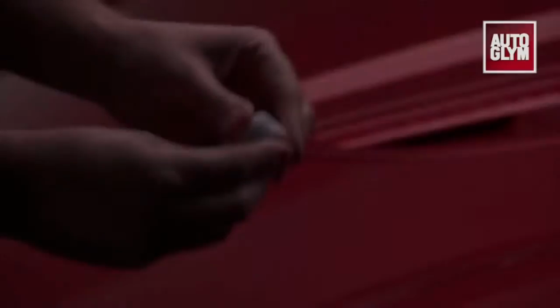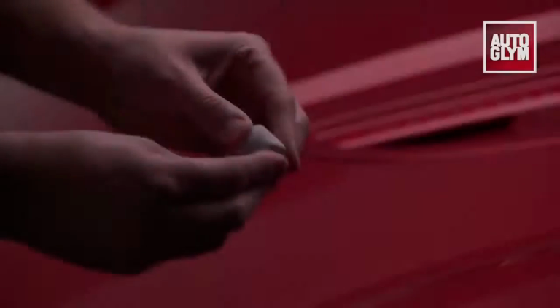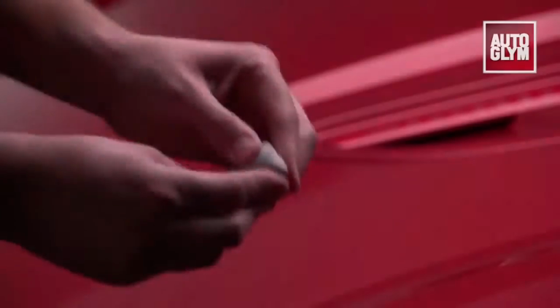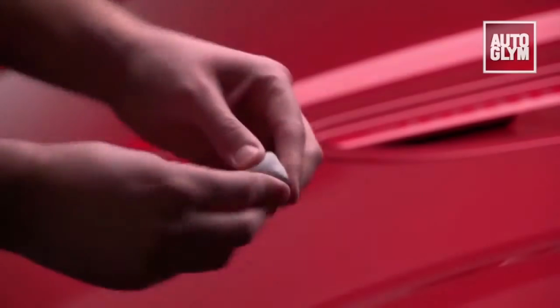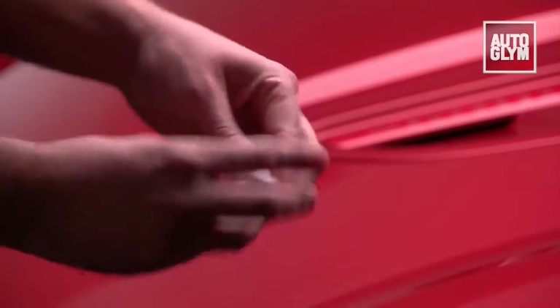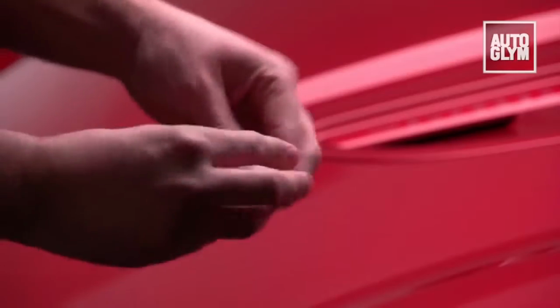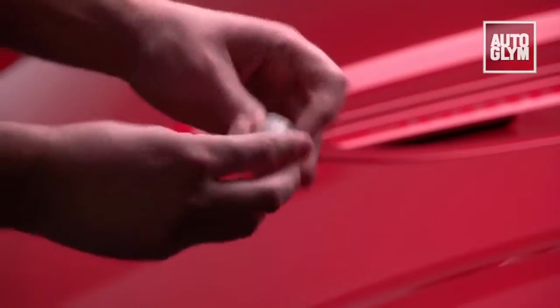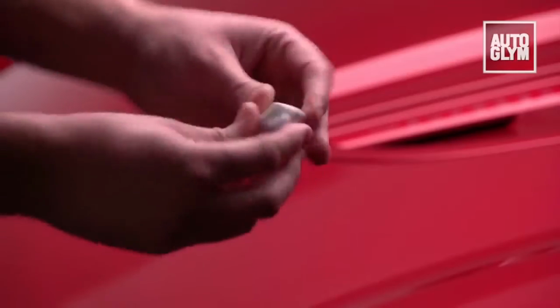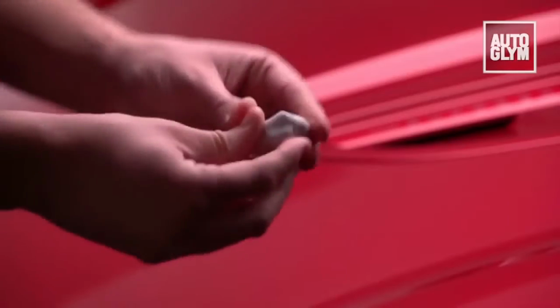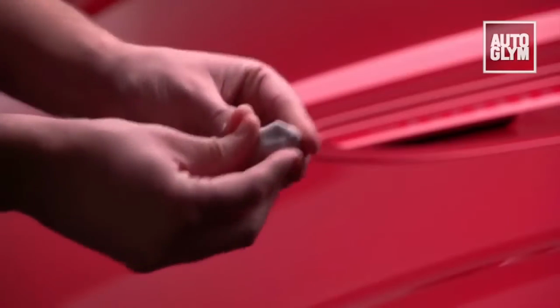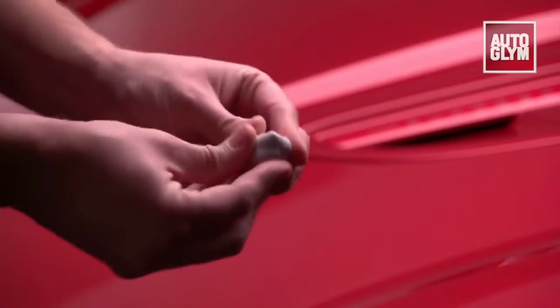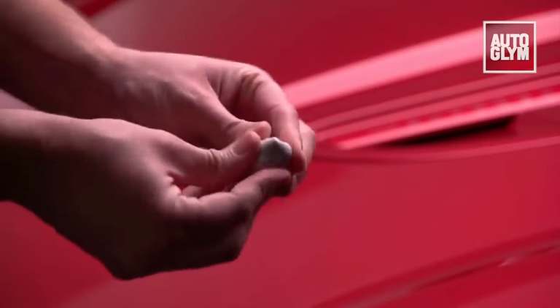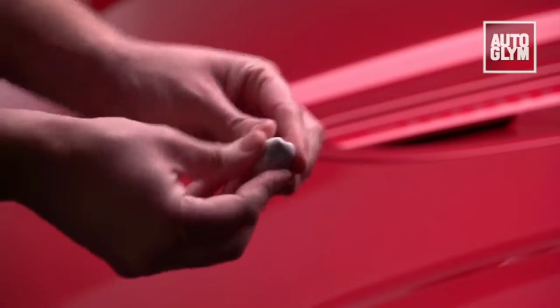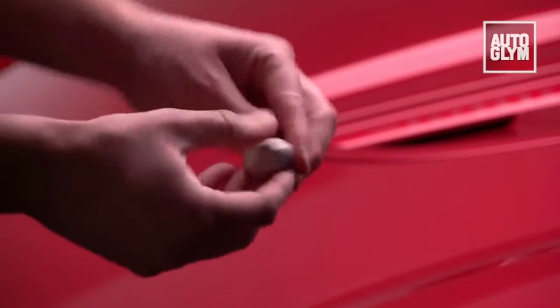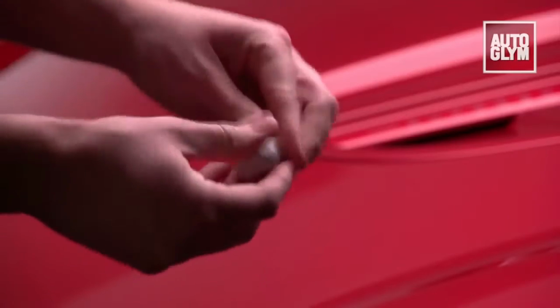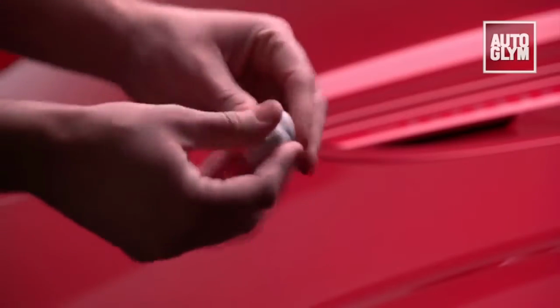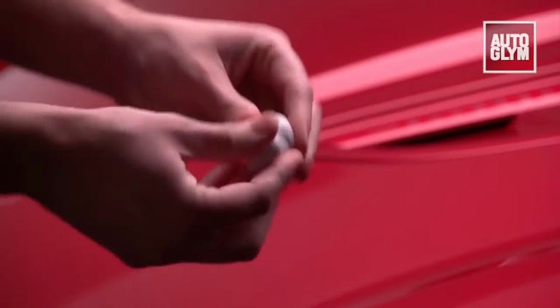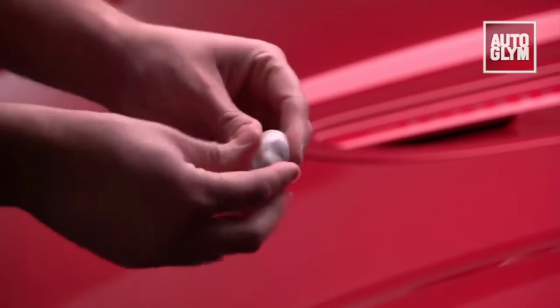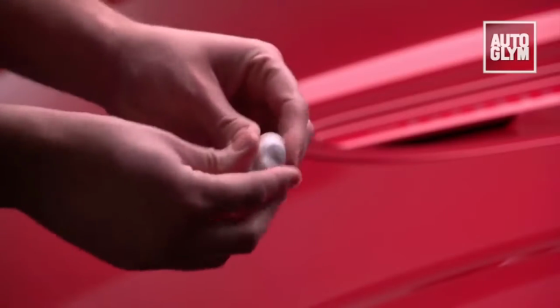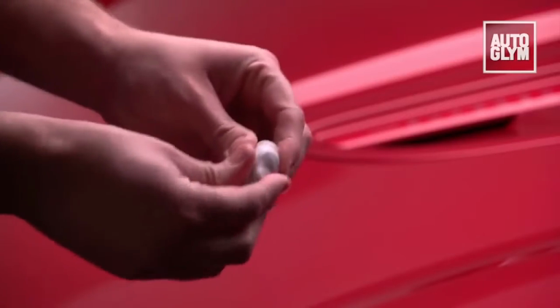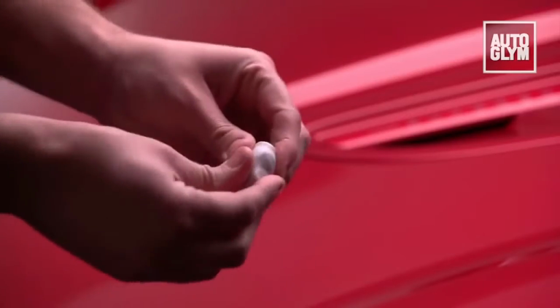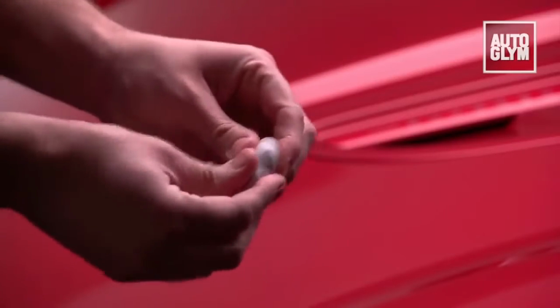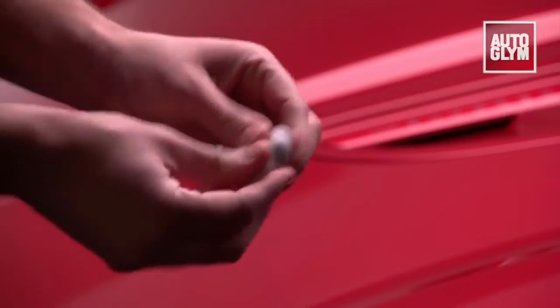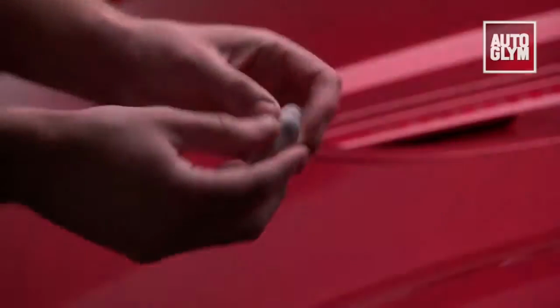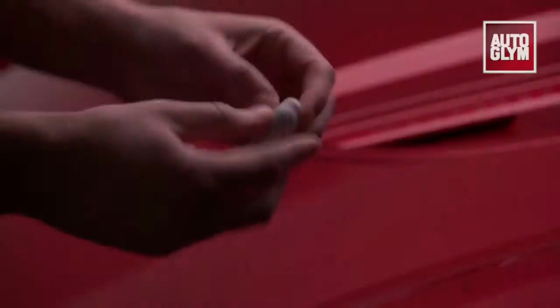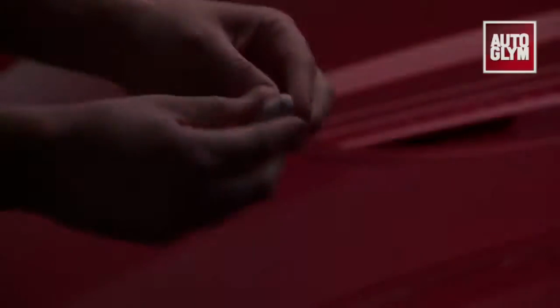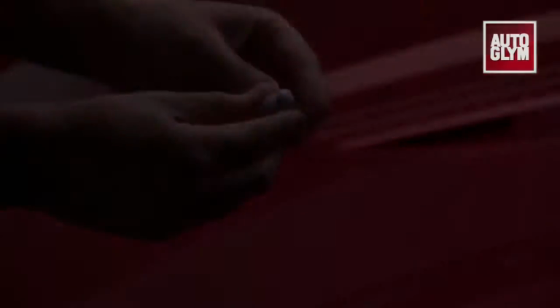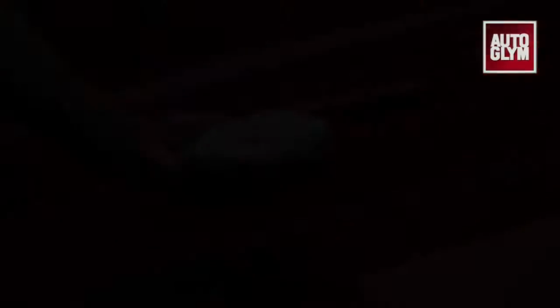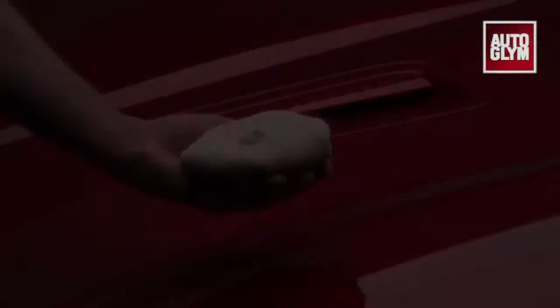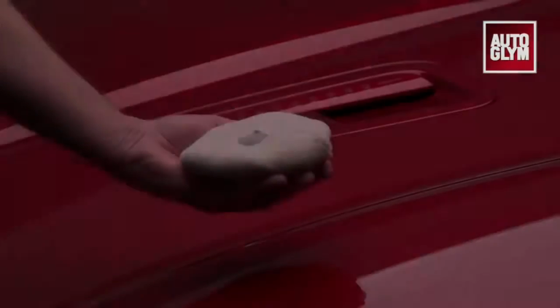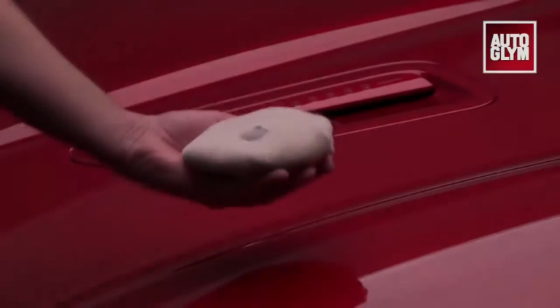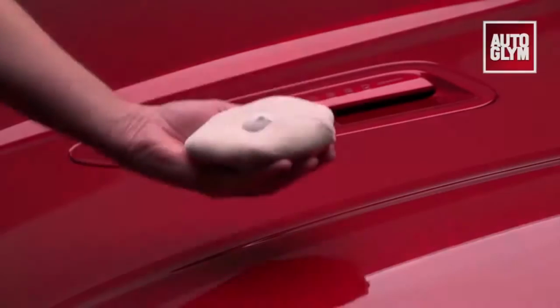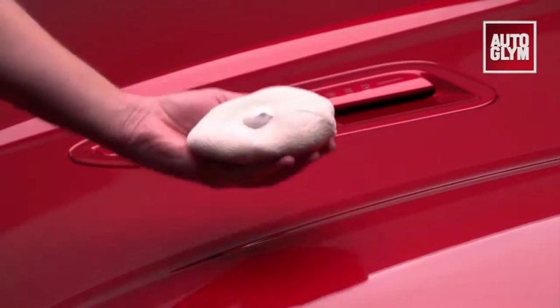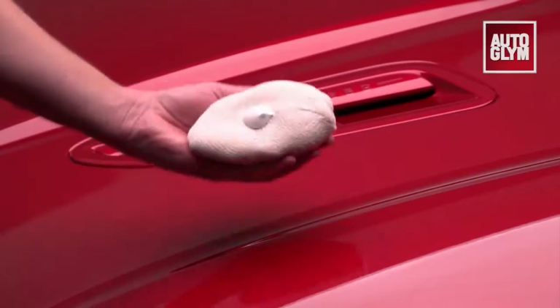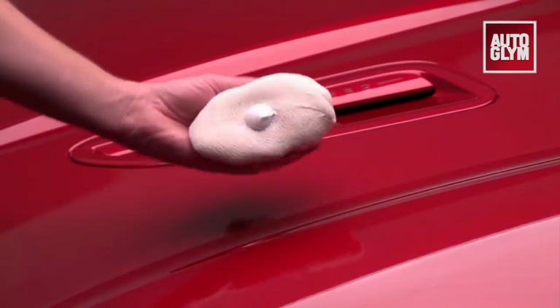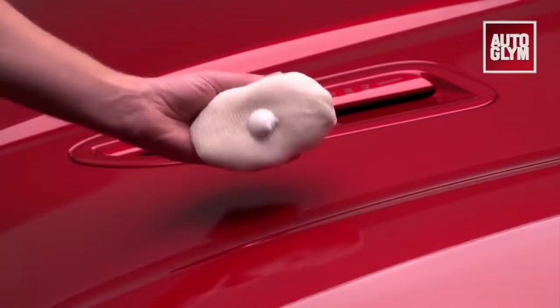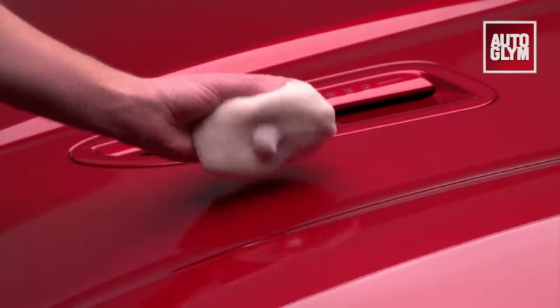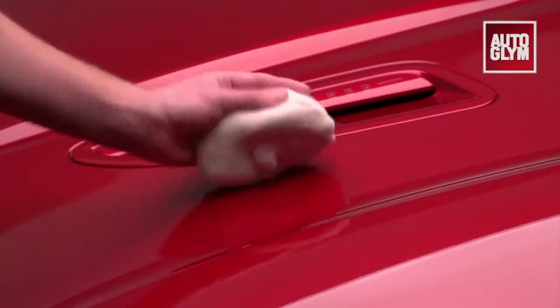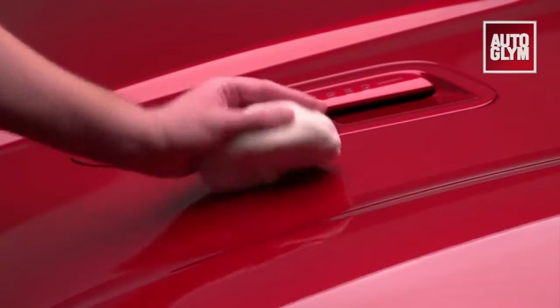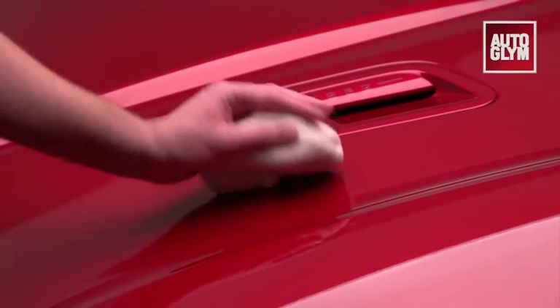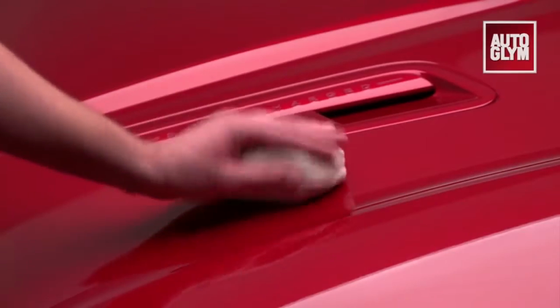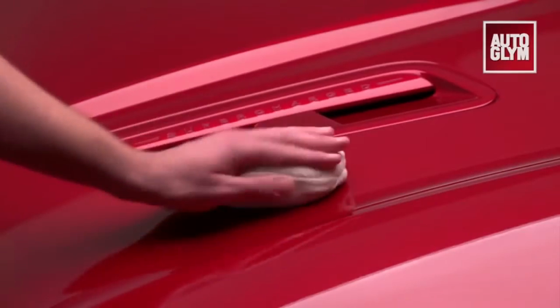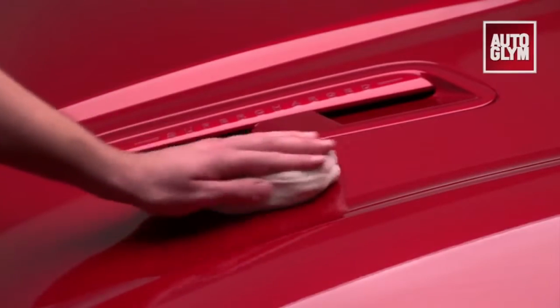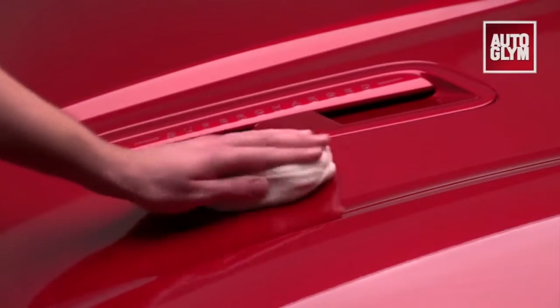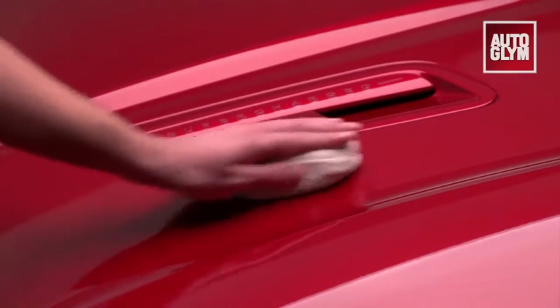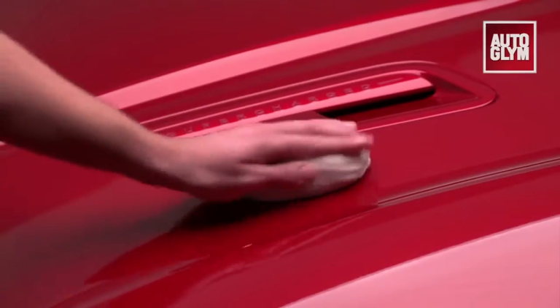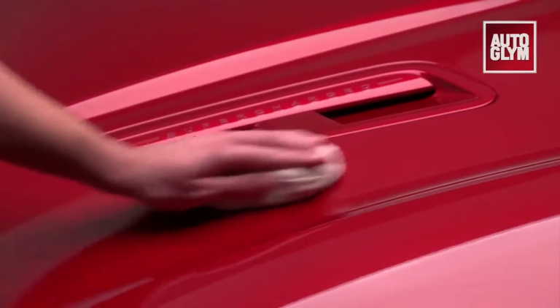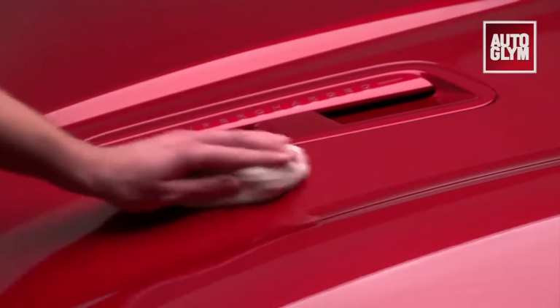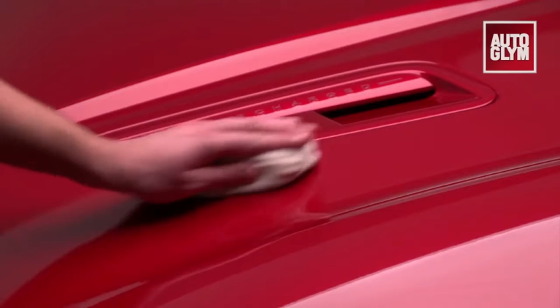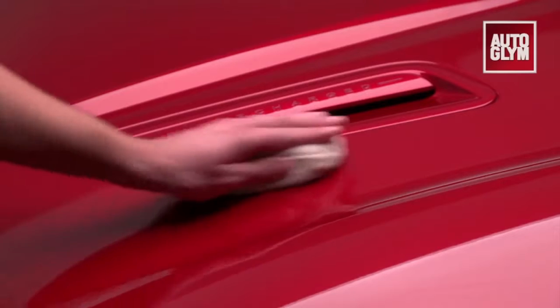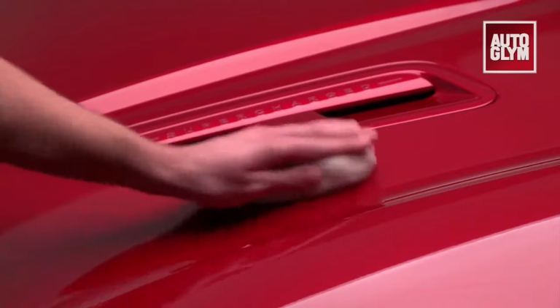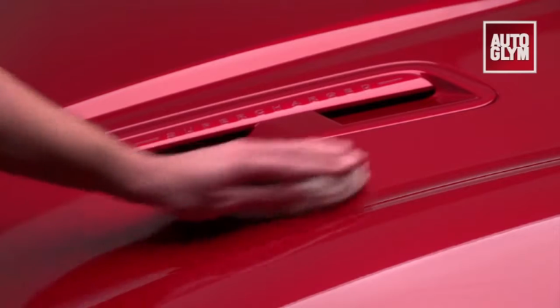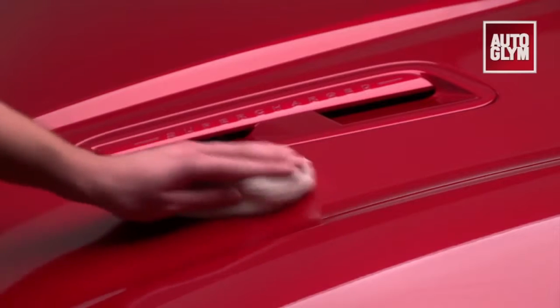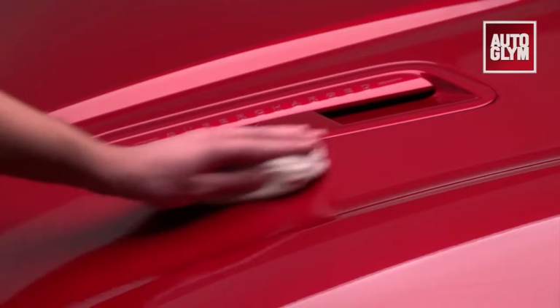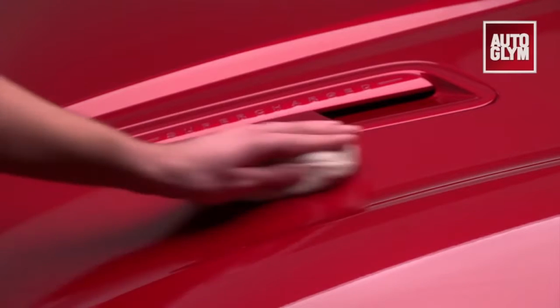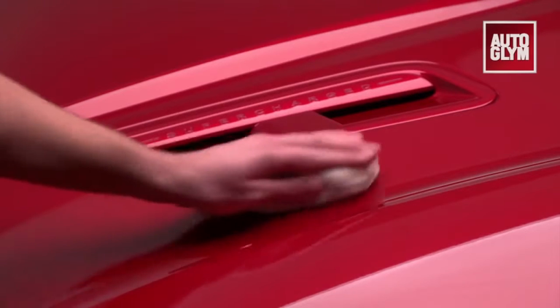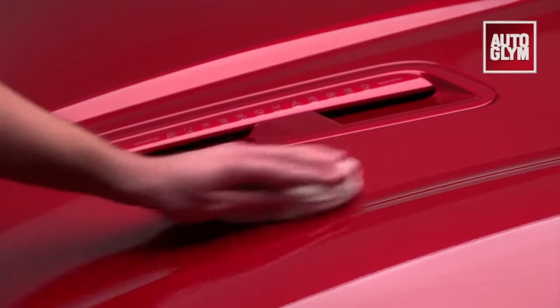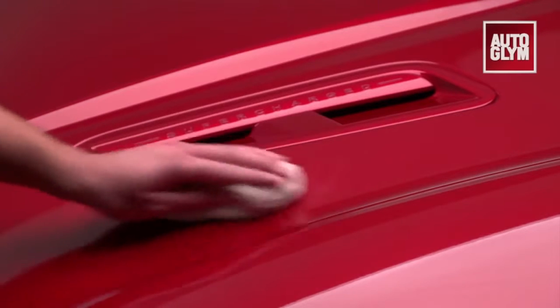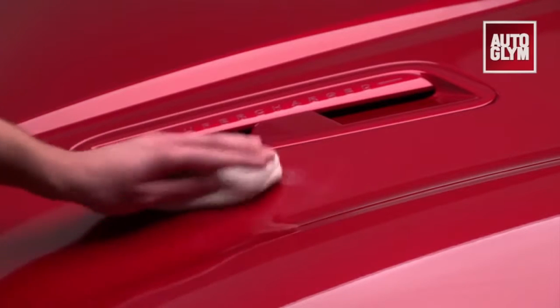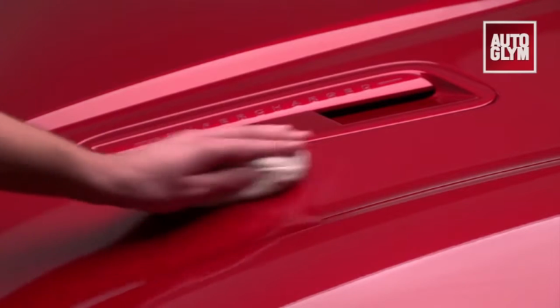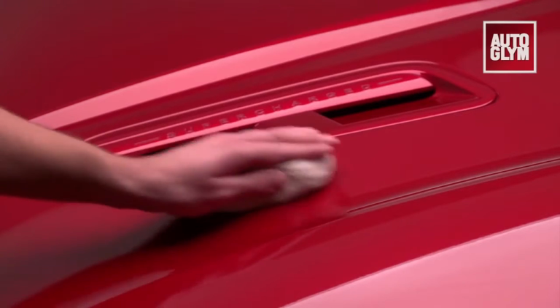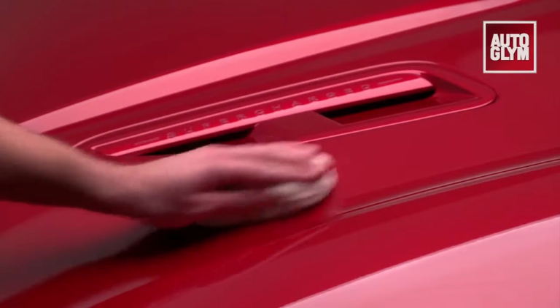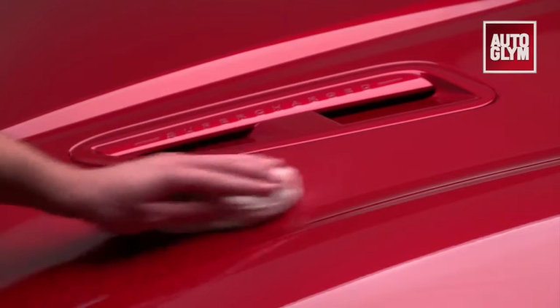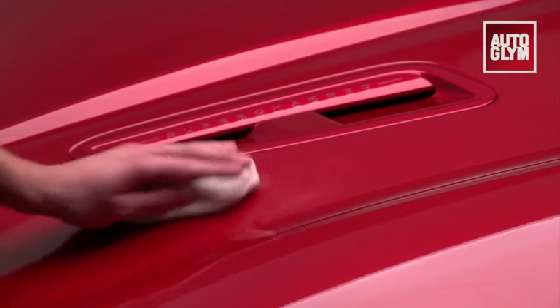Once the car is fully clayed it will be very smooth to the touch and ready for high definition cleanser or a coat of polish and wax.